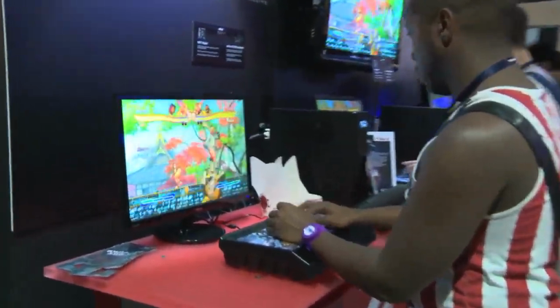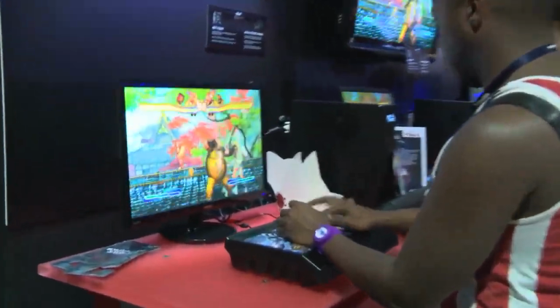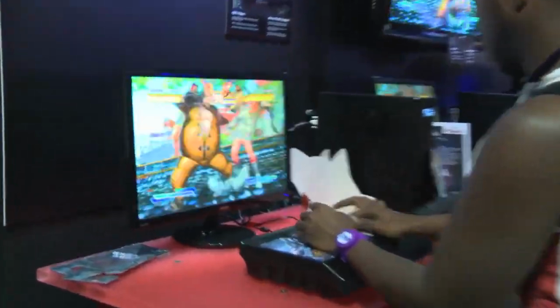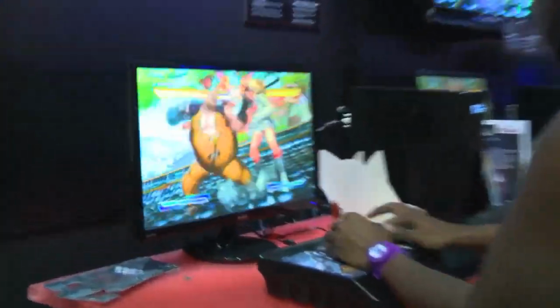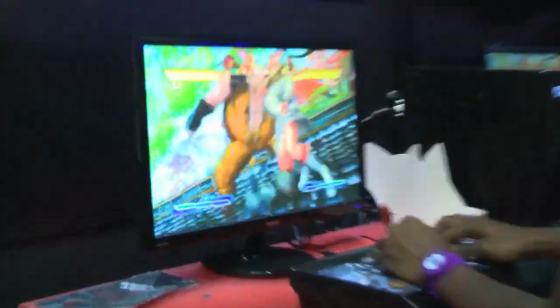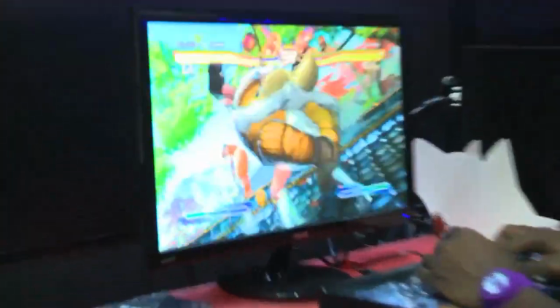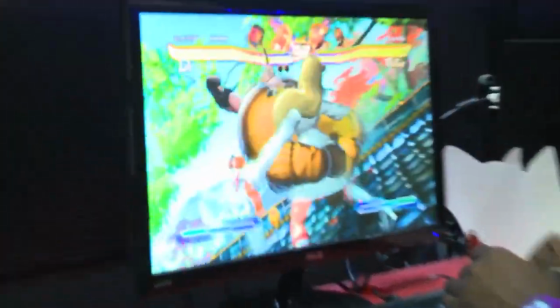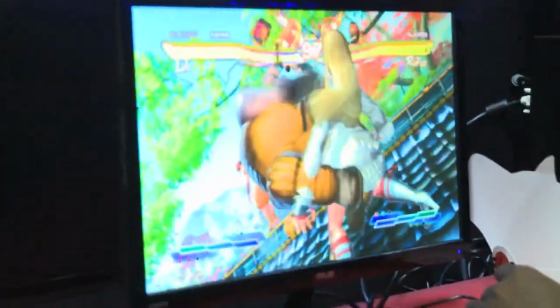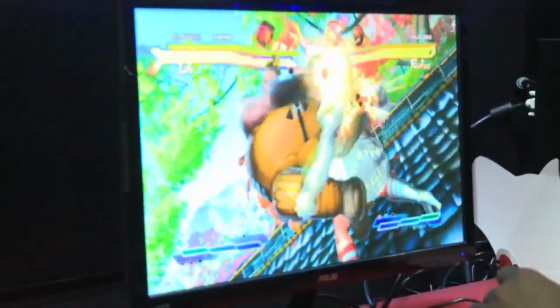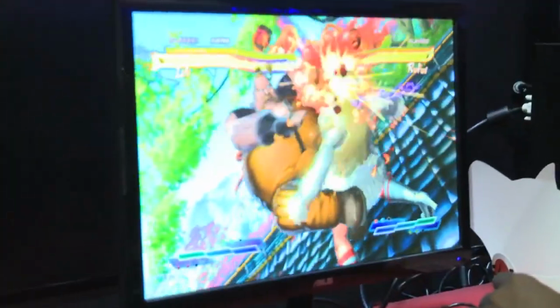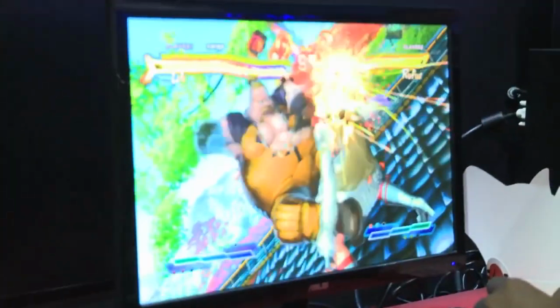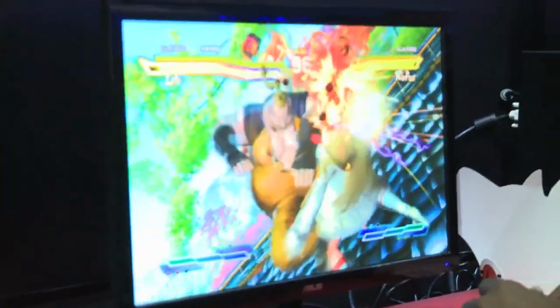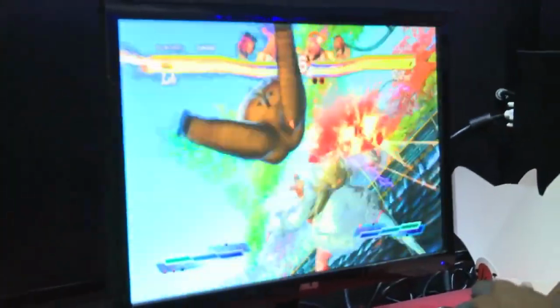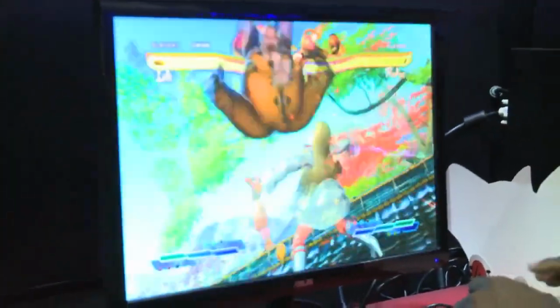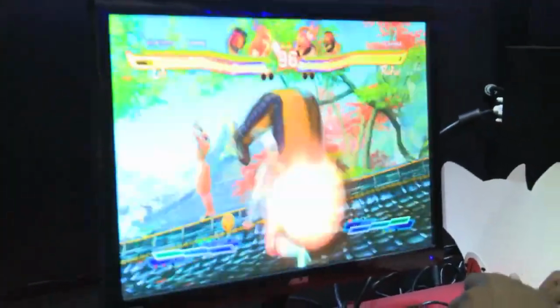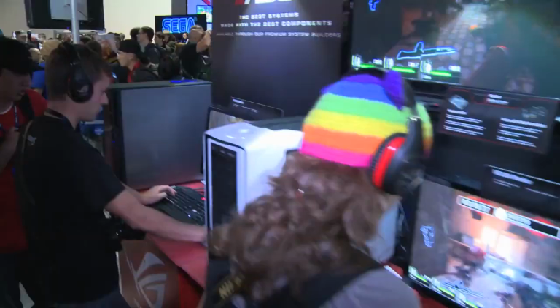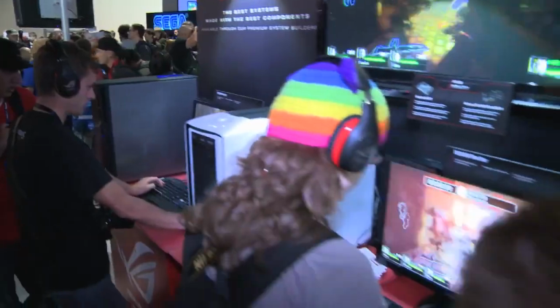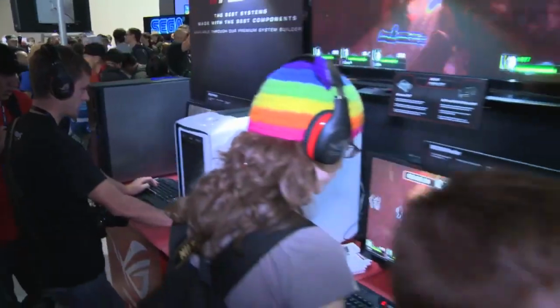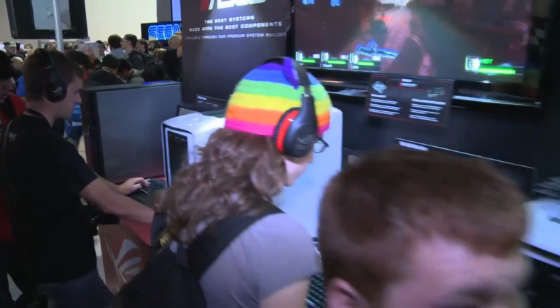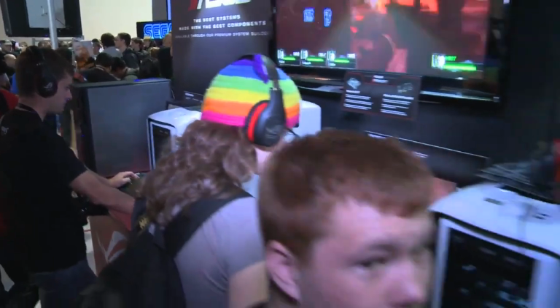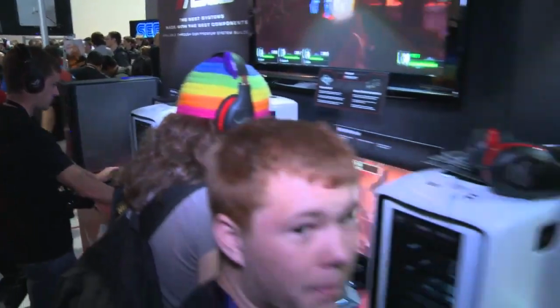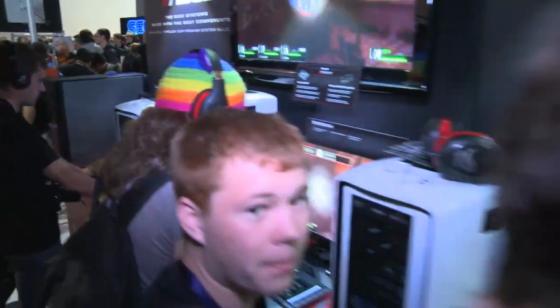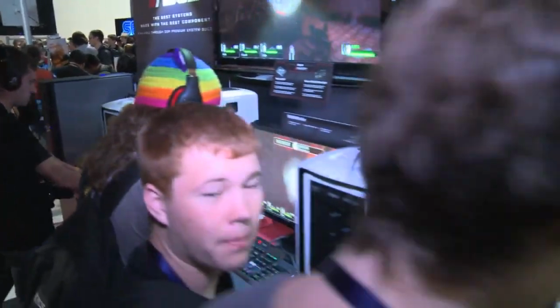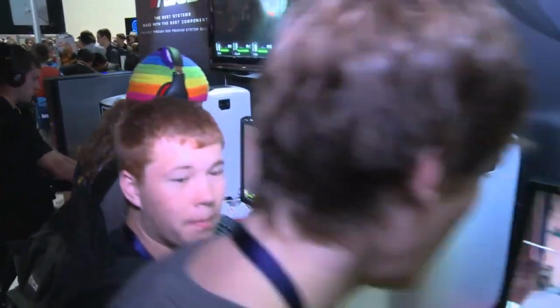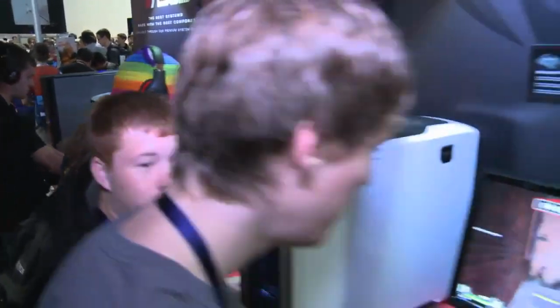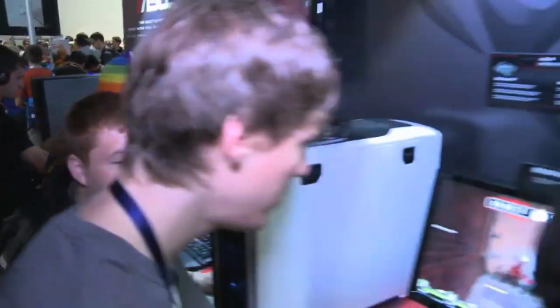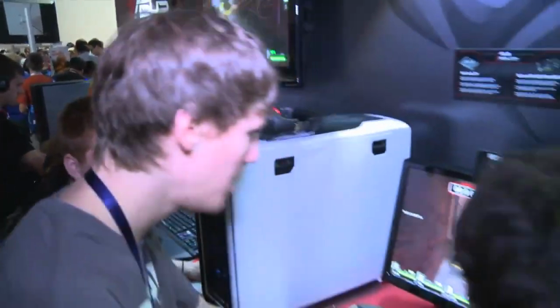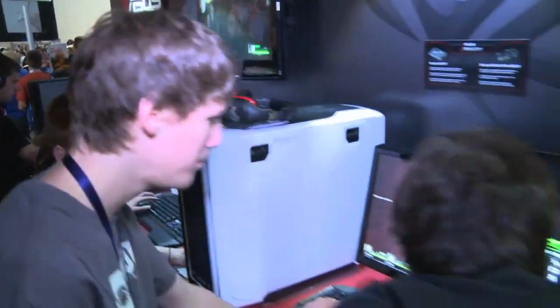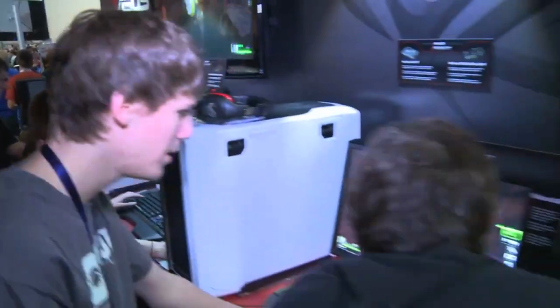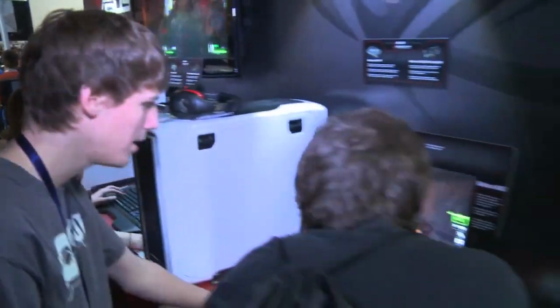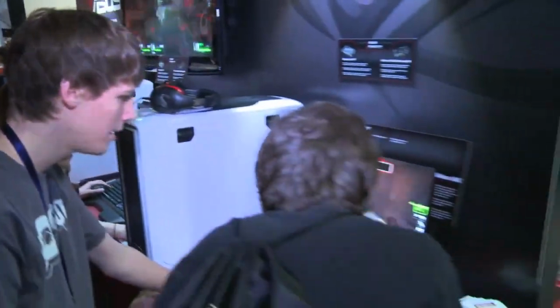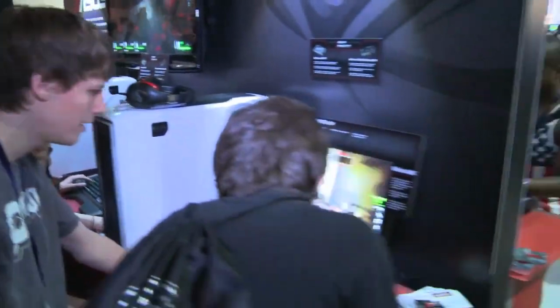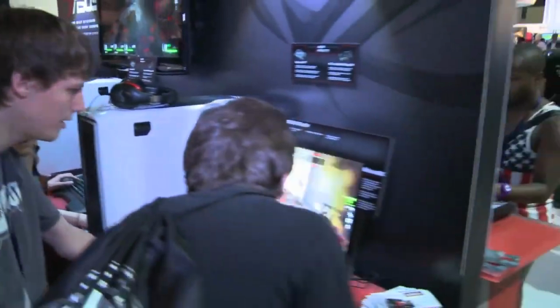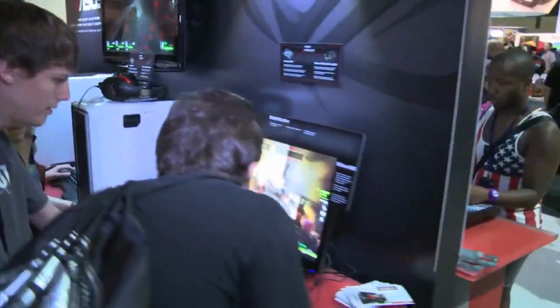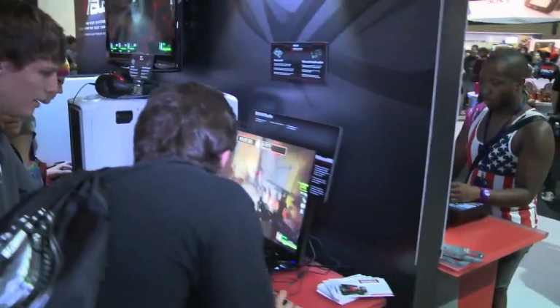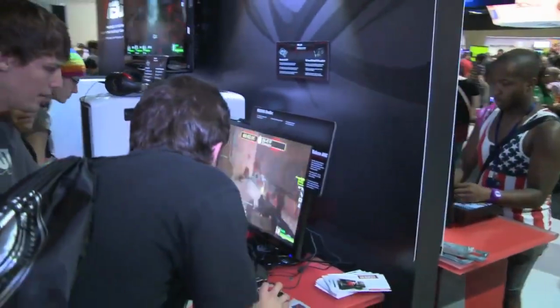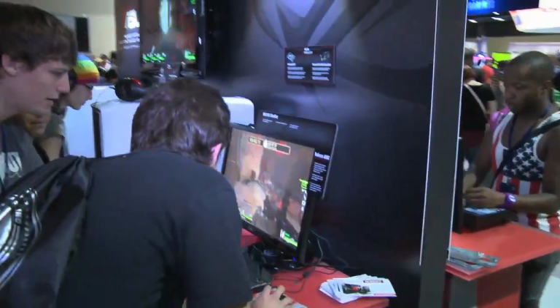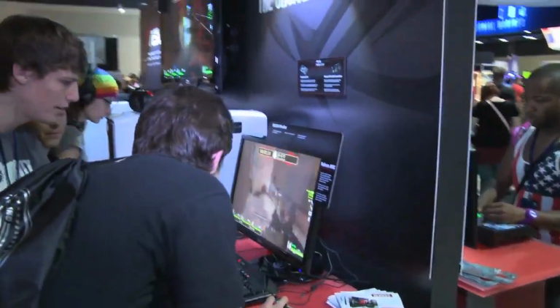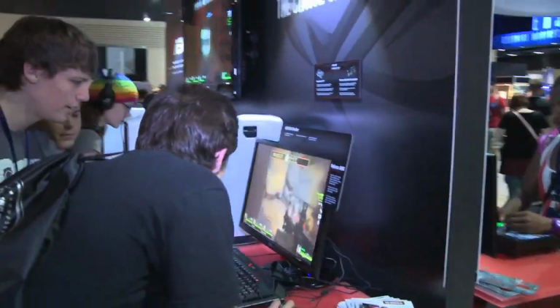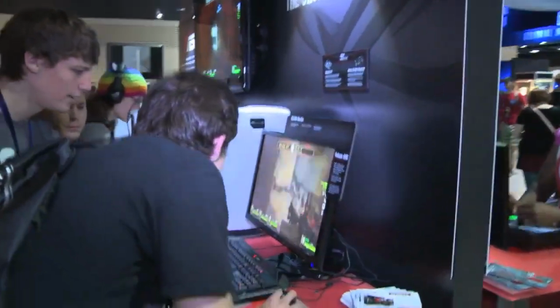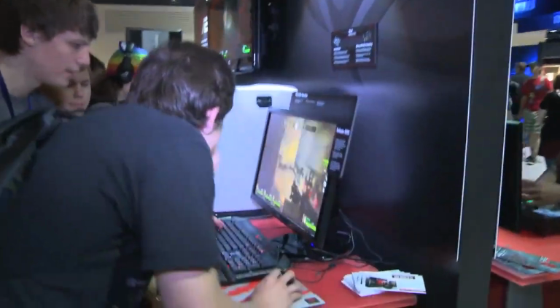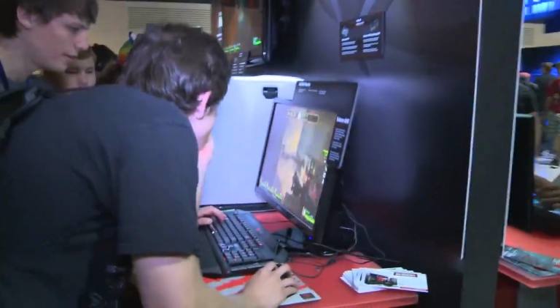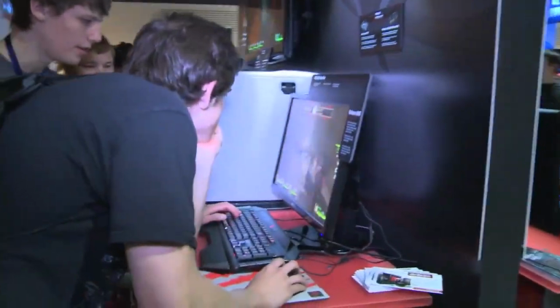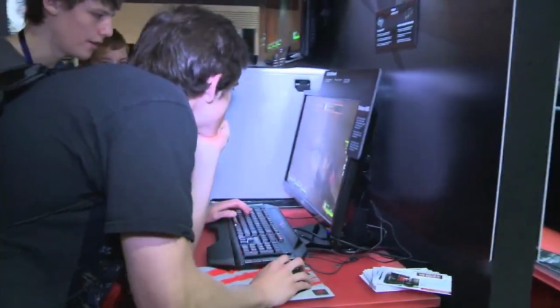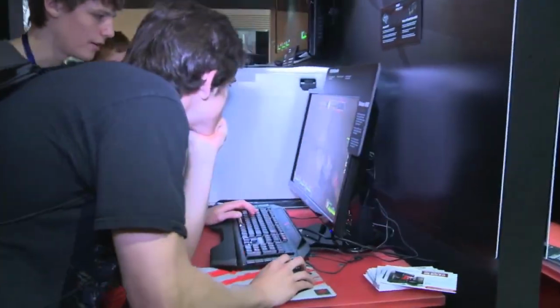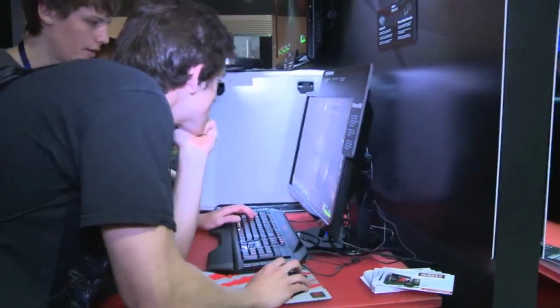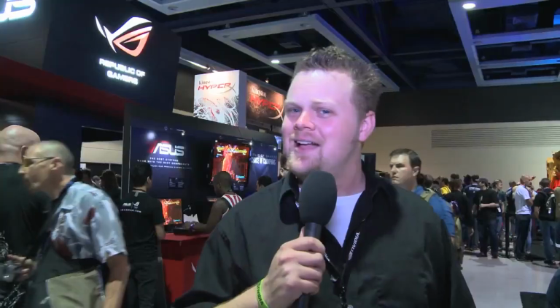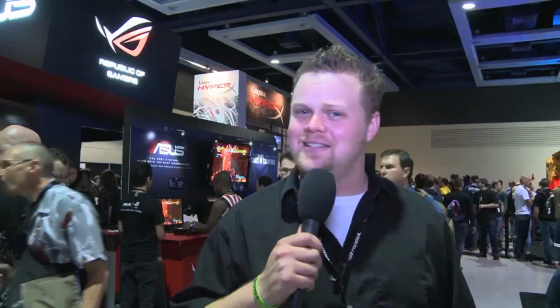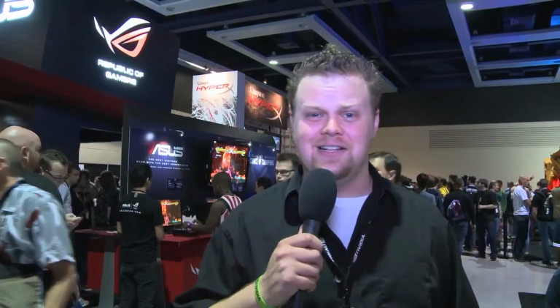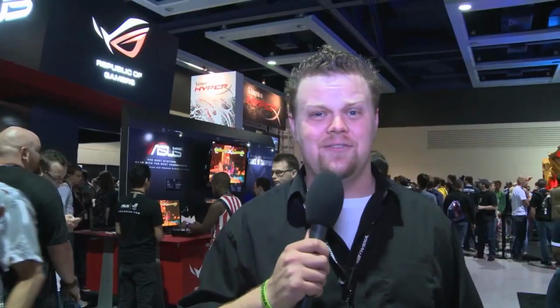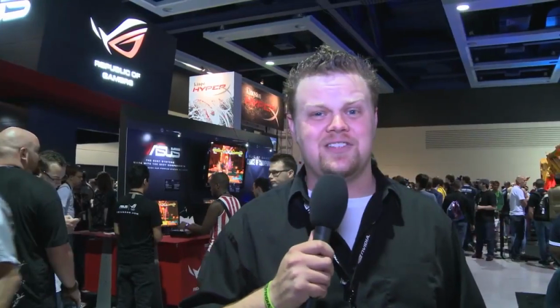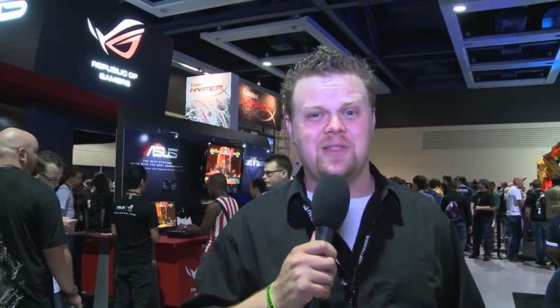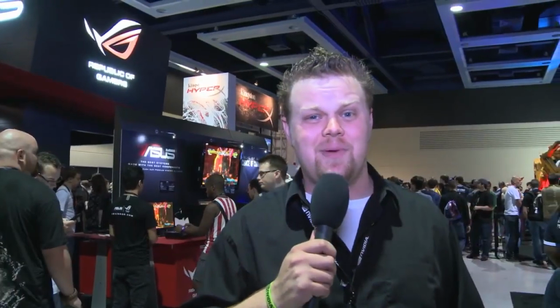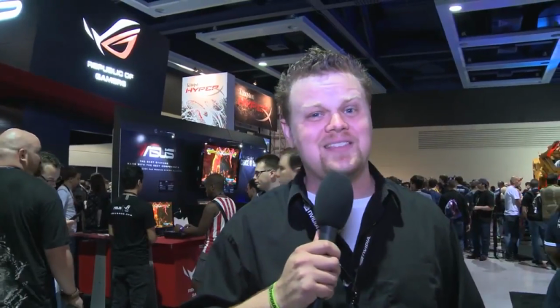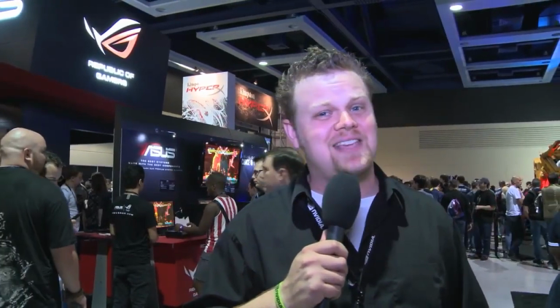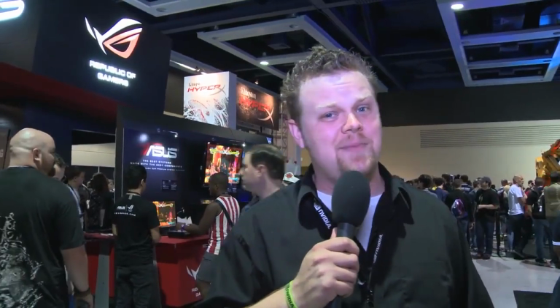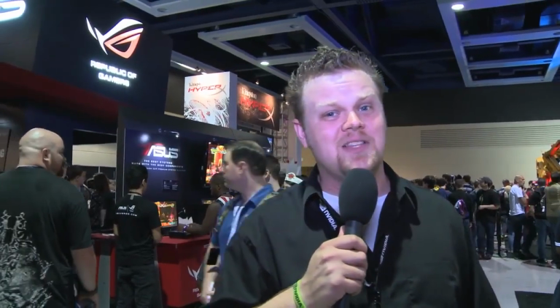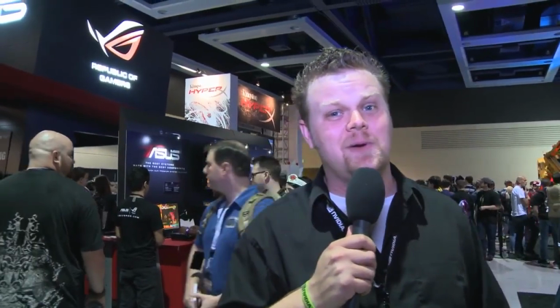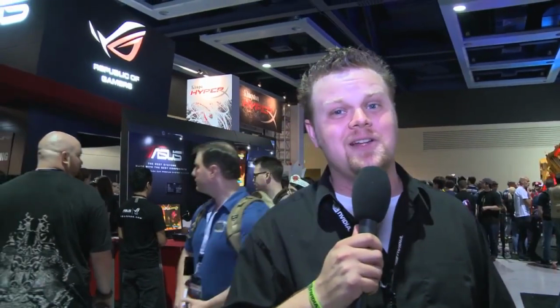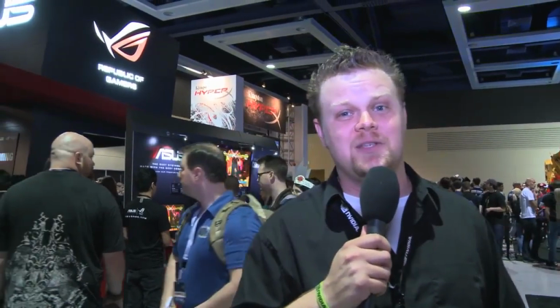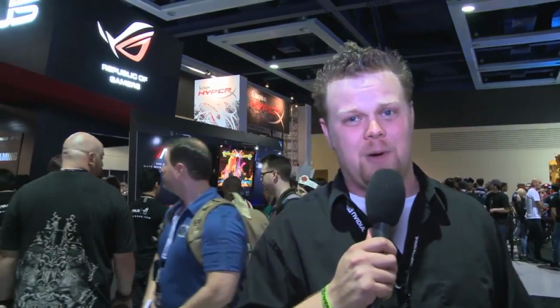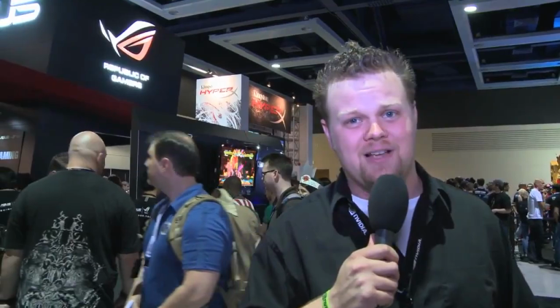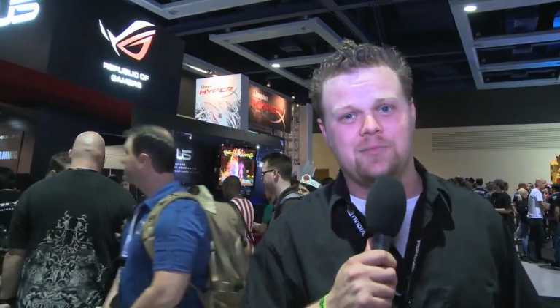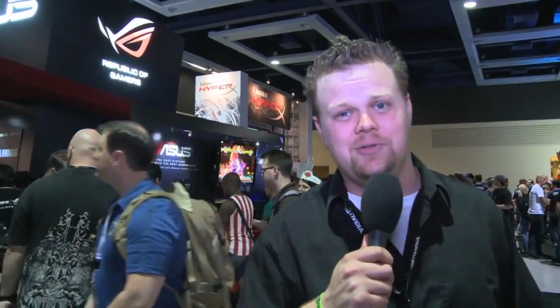Whether it's arcade-style fighting games or cooperative zombie shooters, Asus is using the GeForce GTX 660 Ti to deliver some of the best gaming experiences possible.